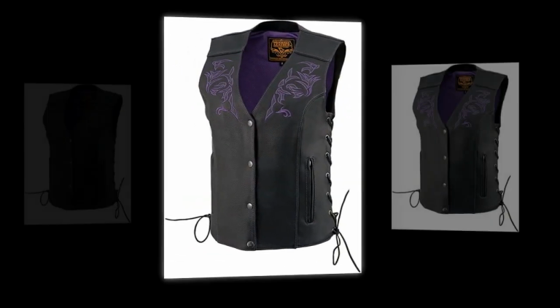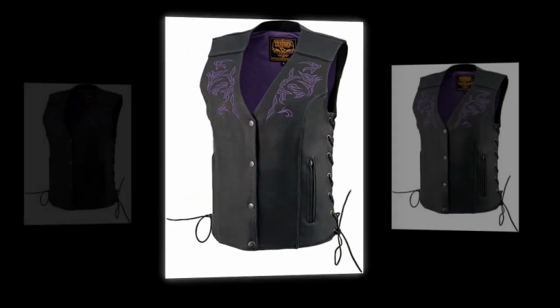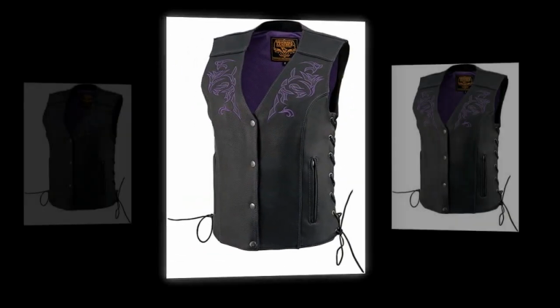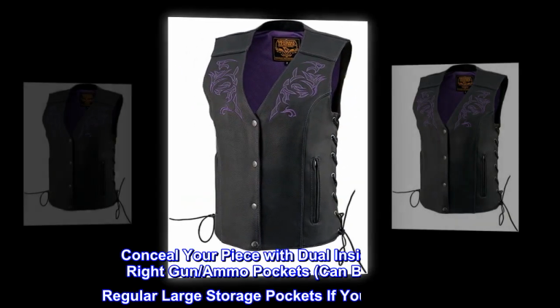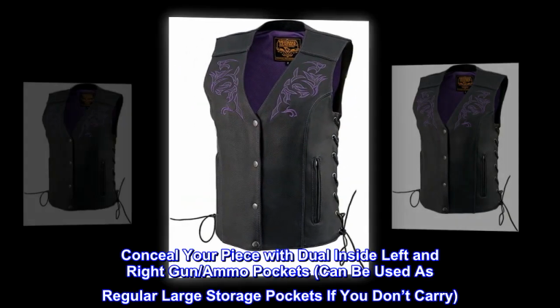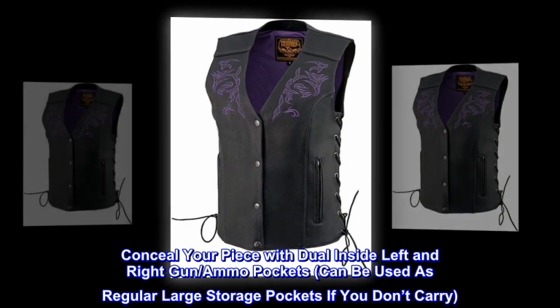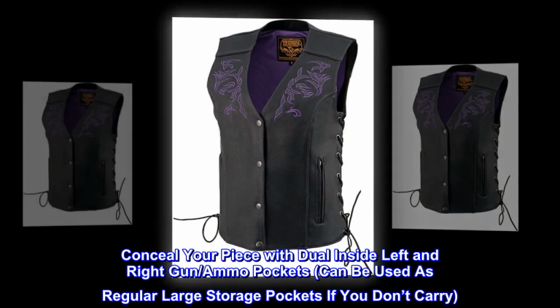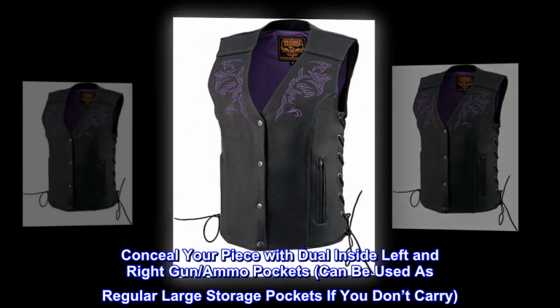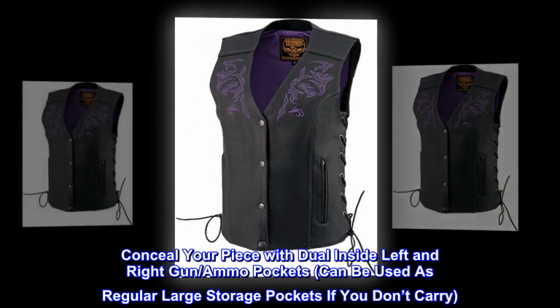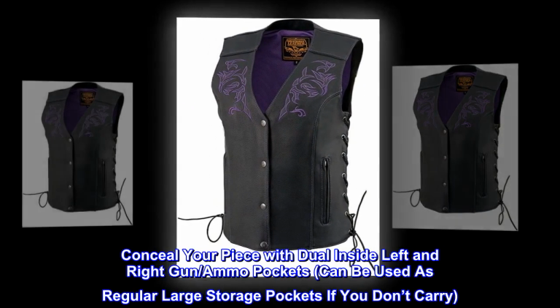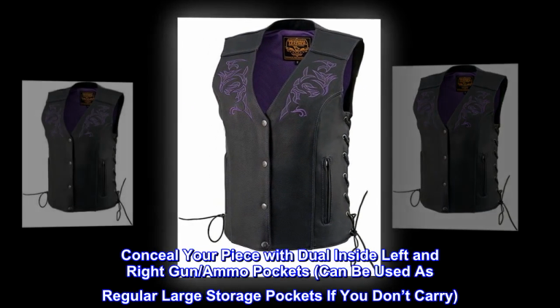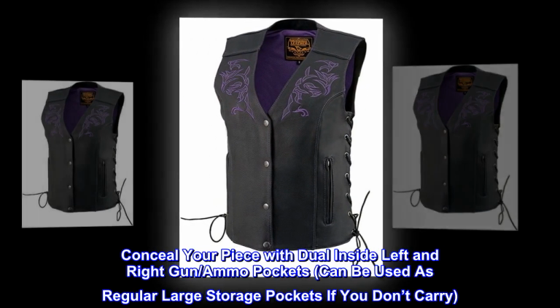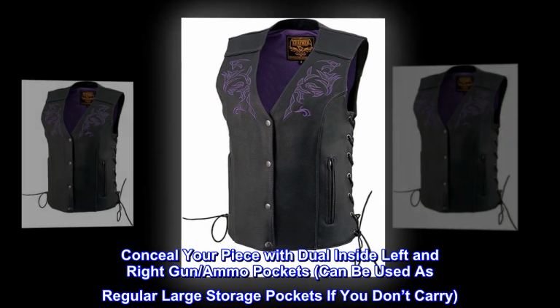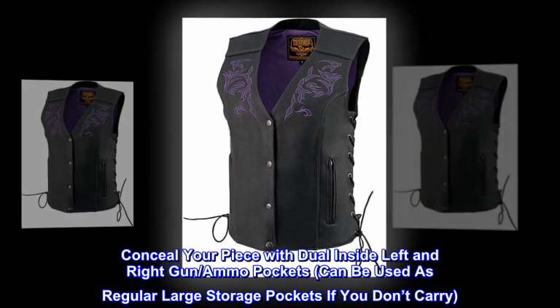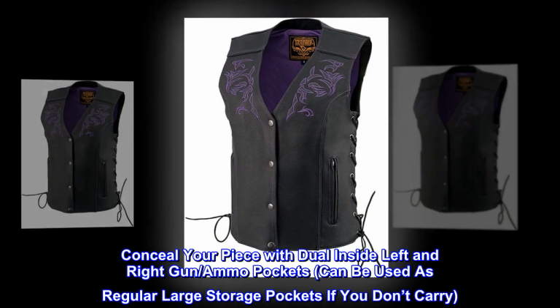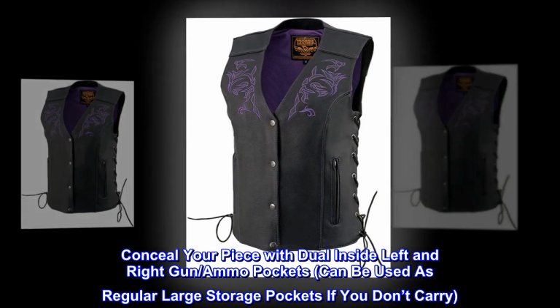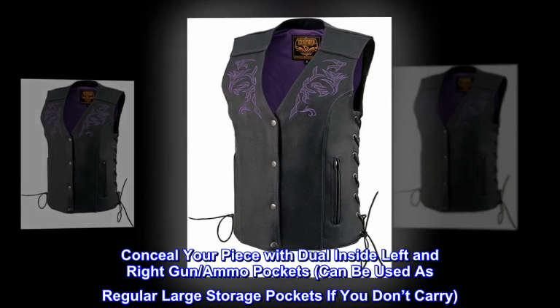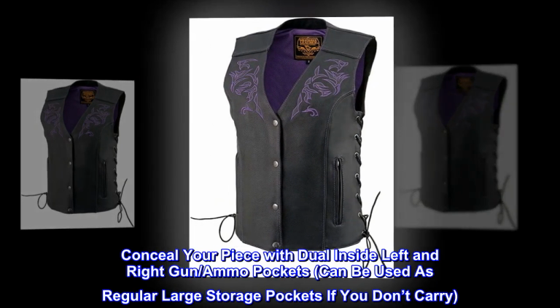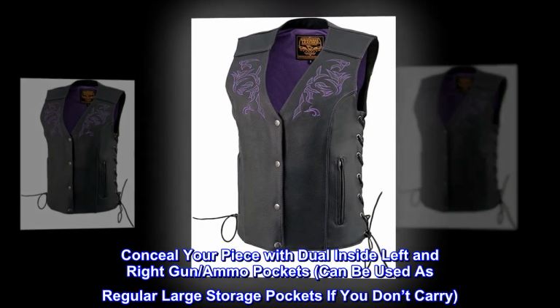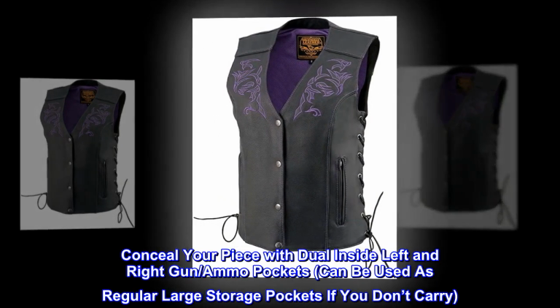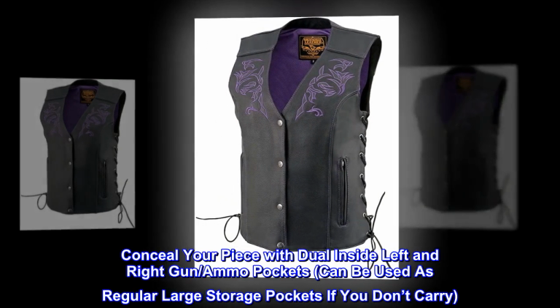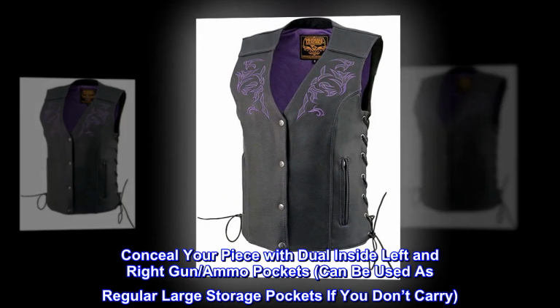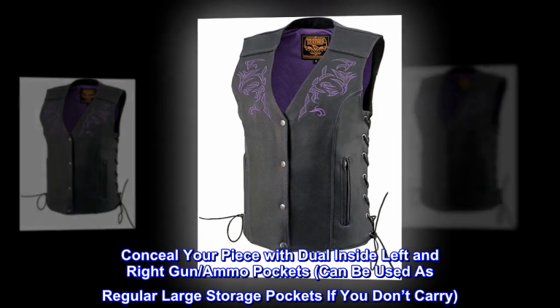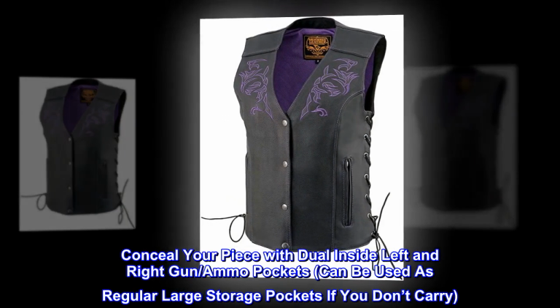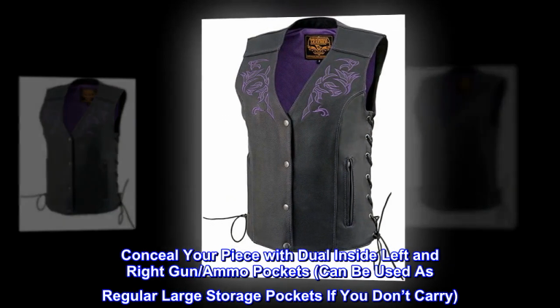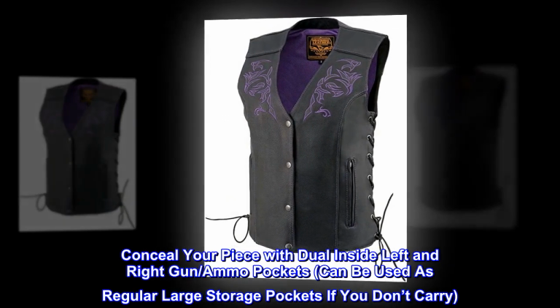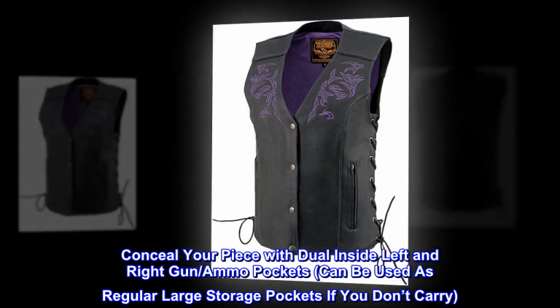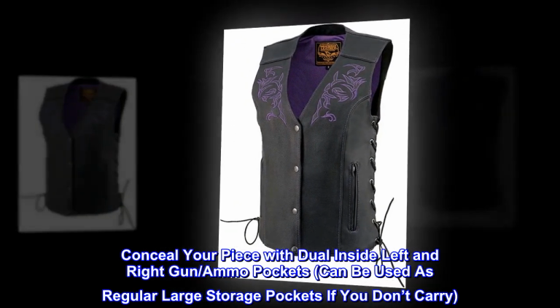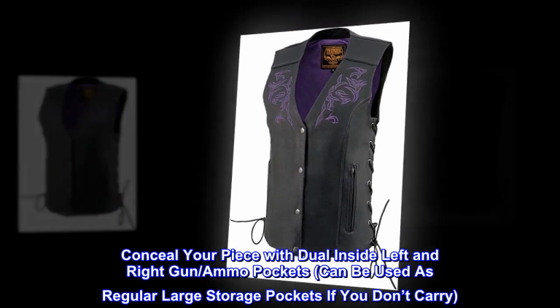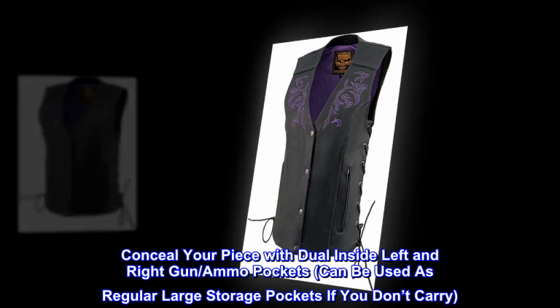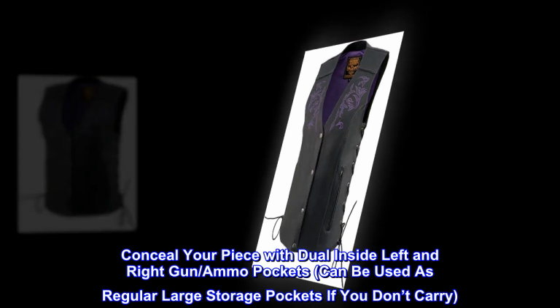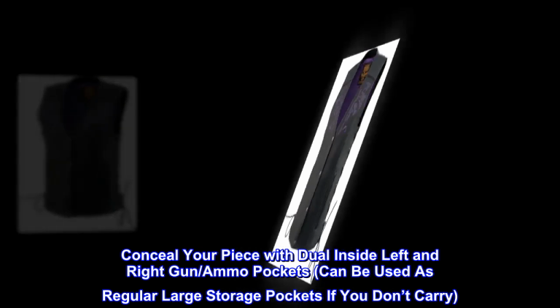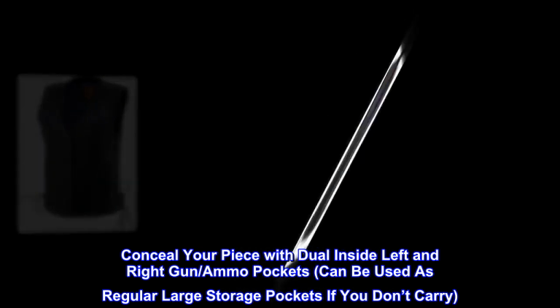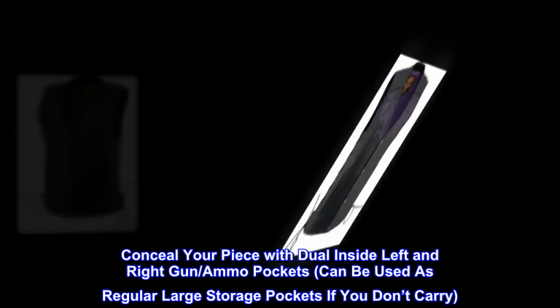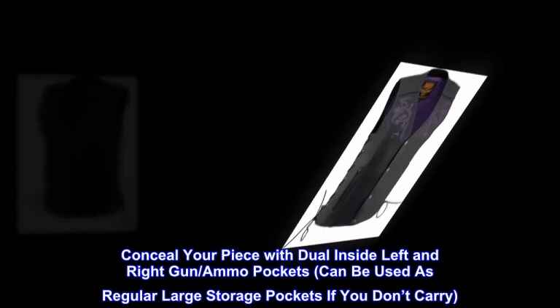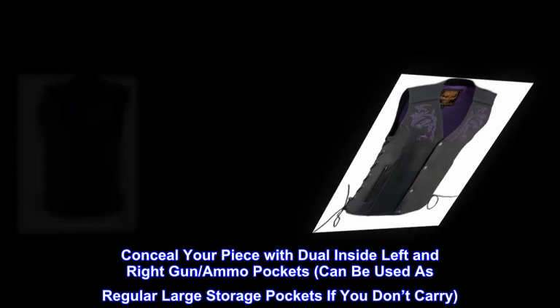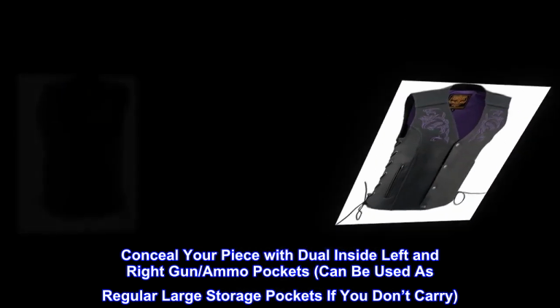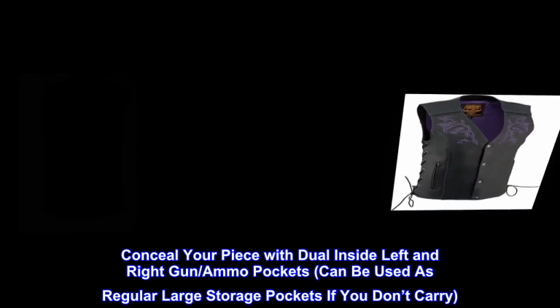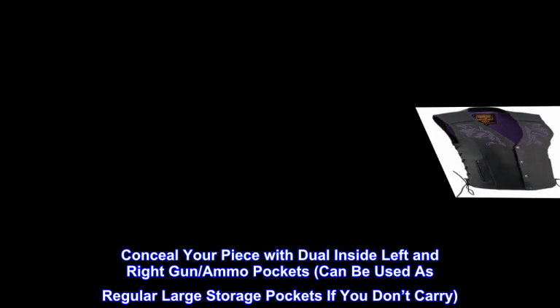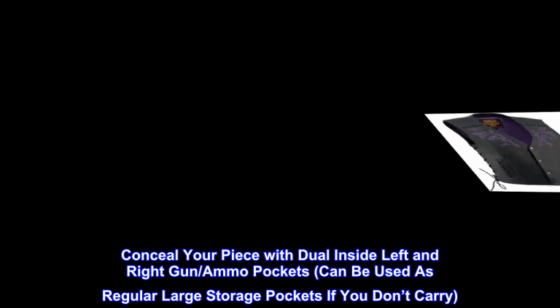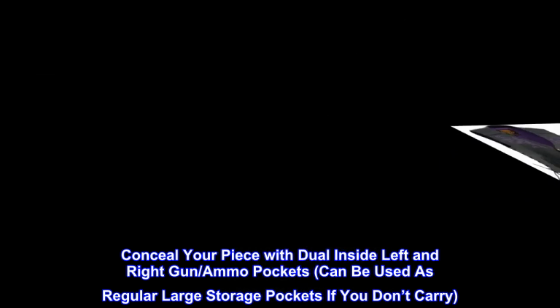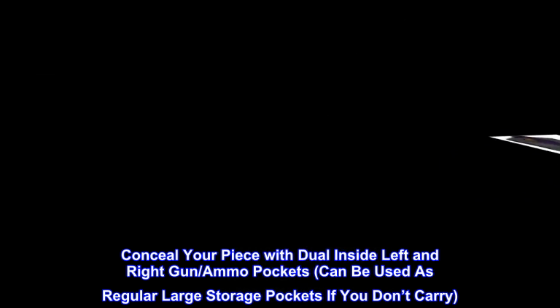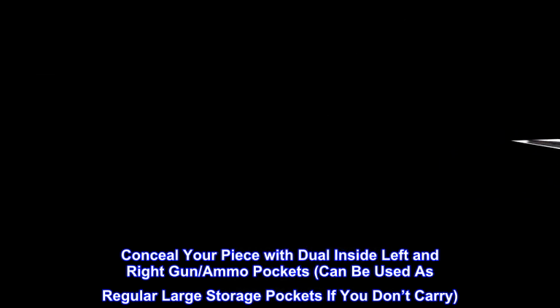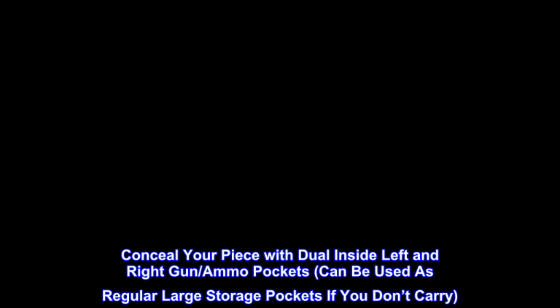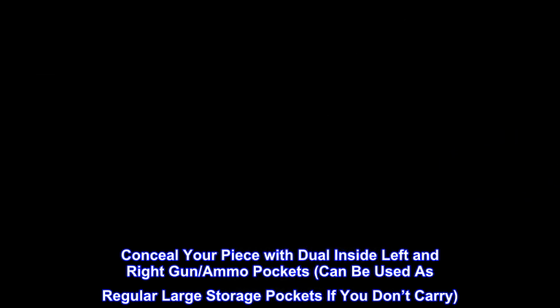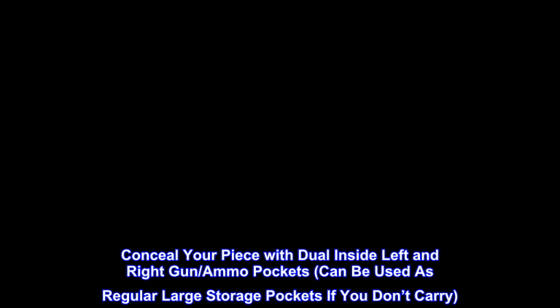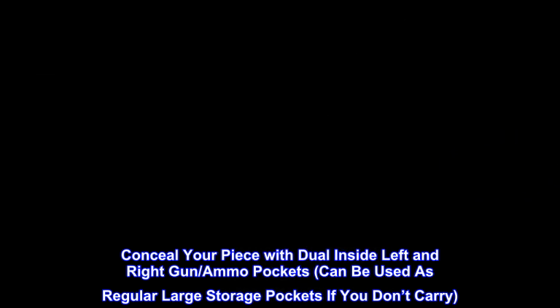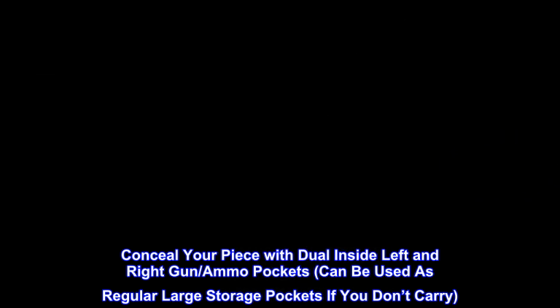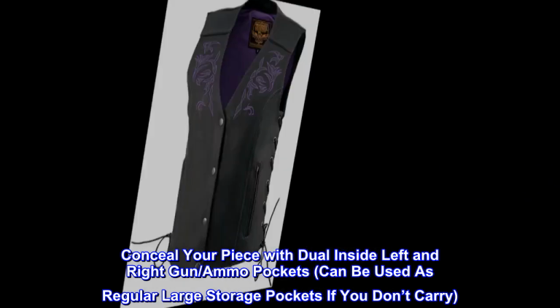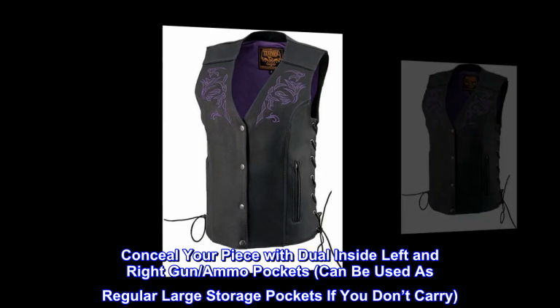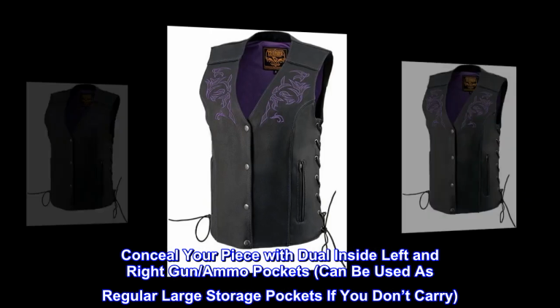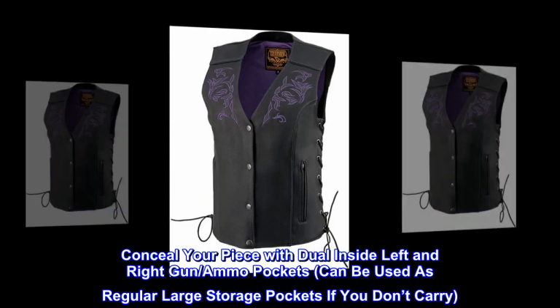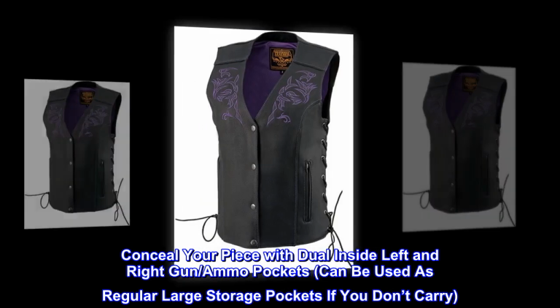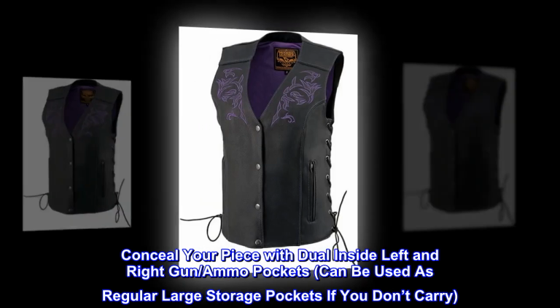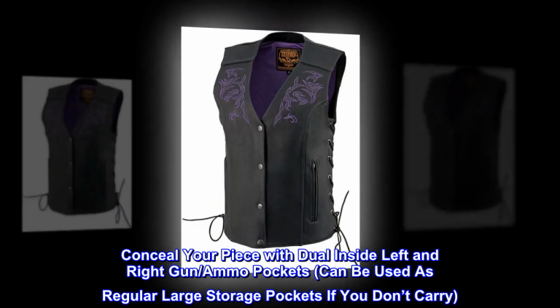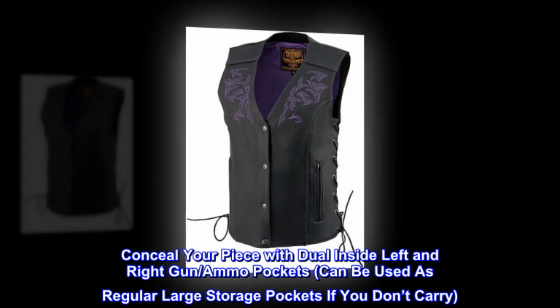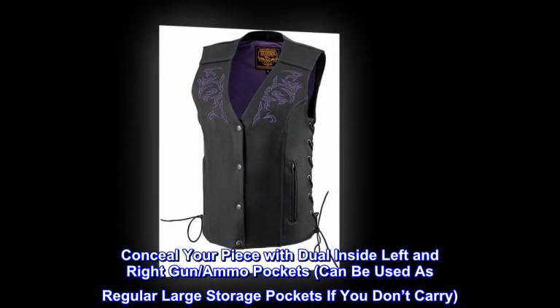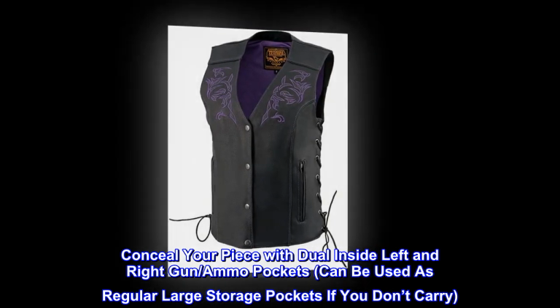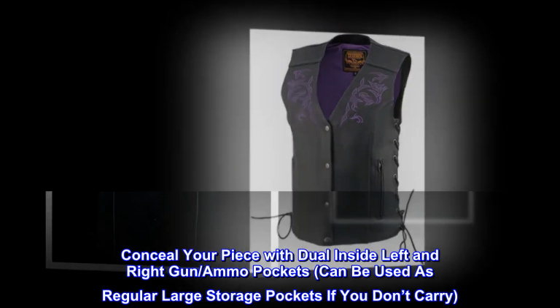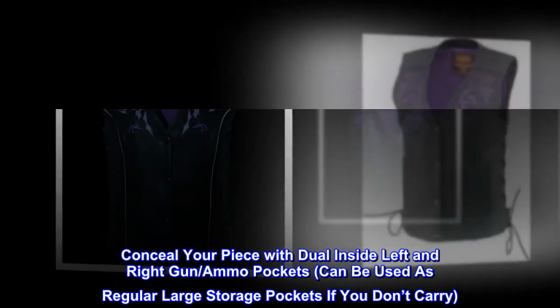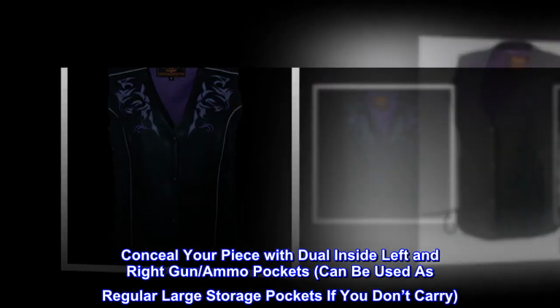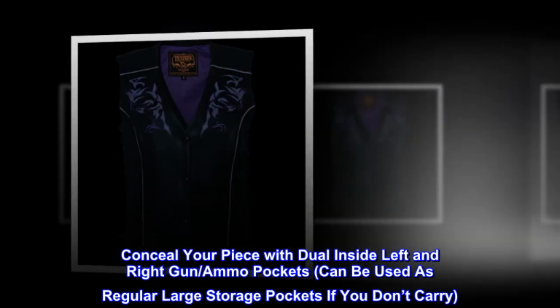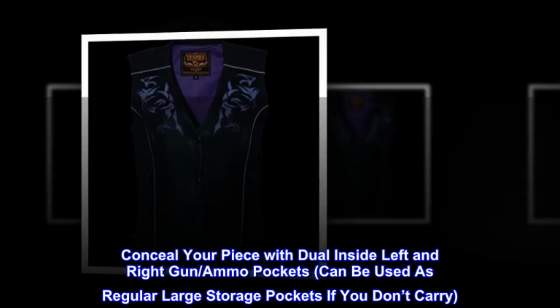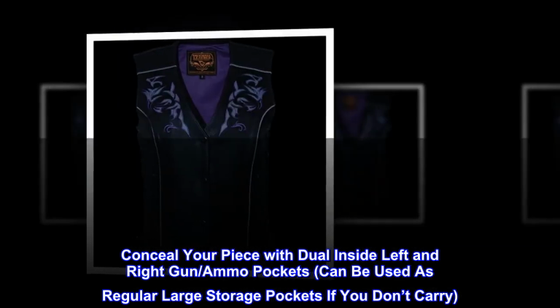Conceal your piece with dual inside left and right gun and ammo pockets. Can be used as regular large storage pockets if you don't carry.